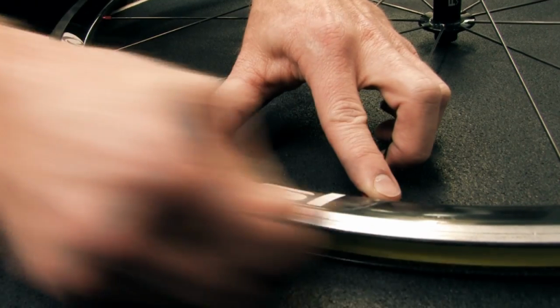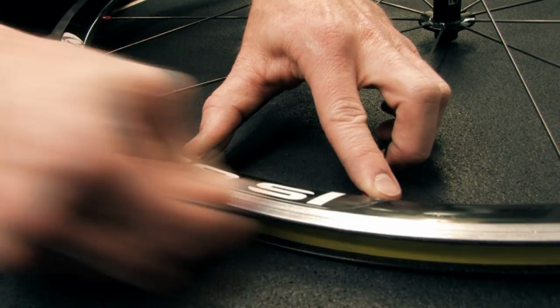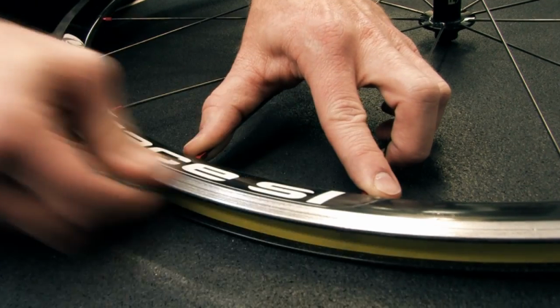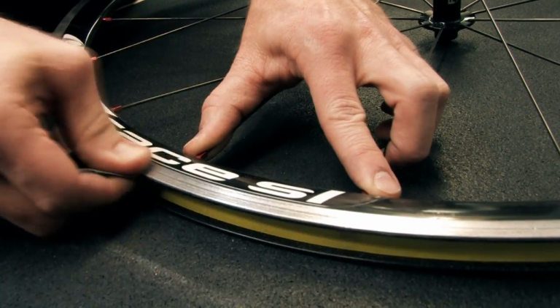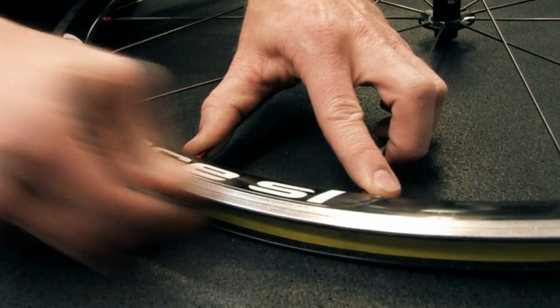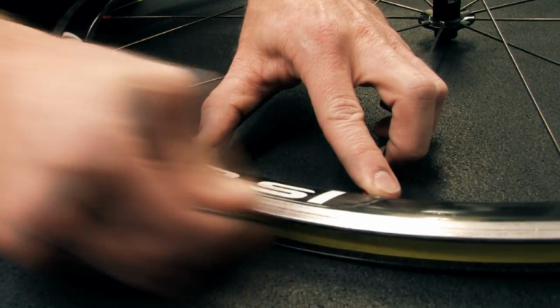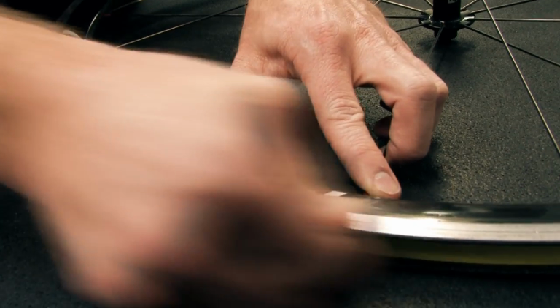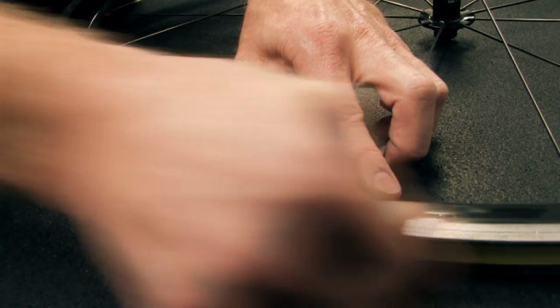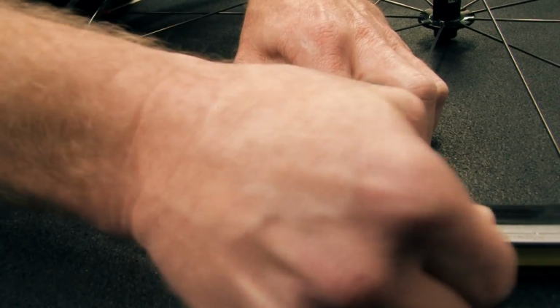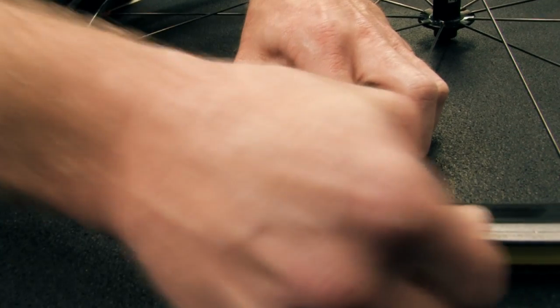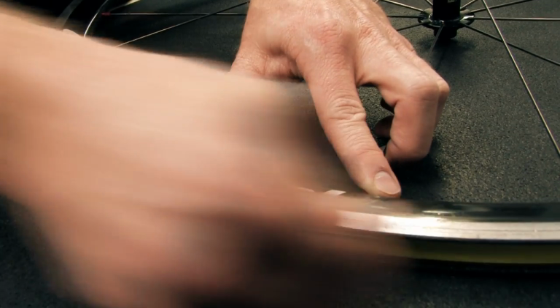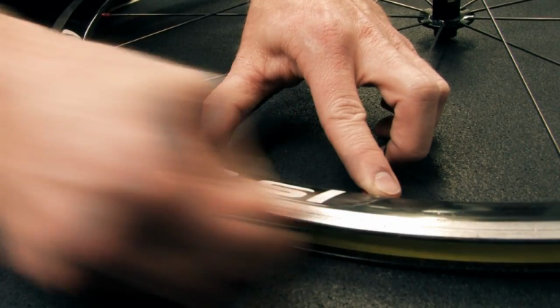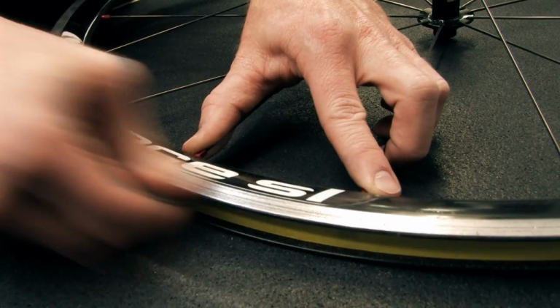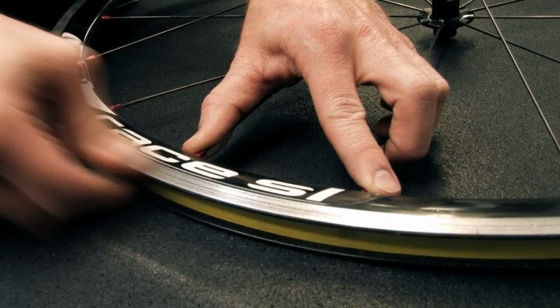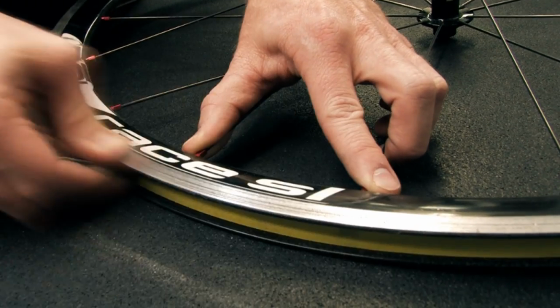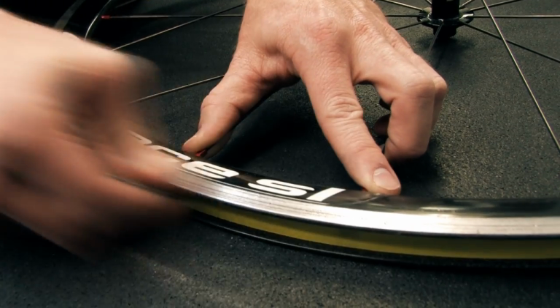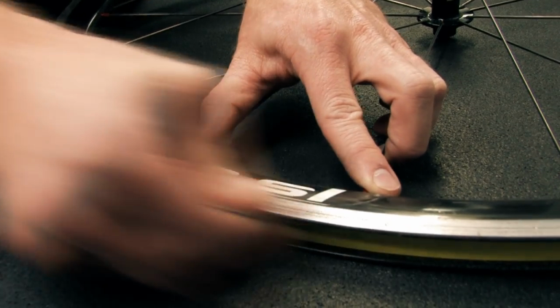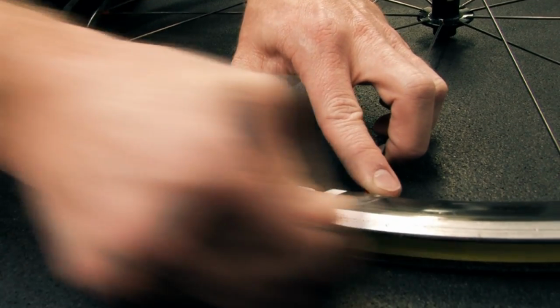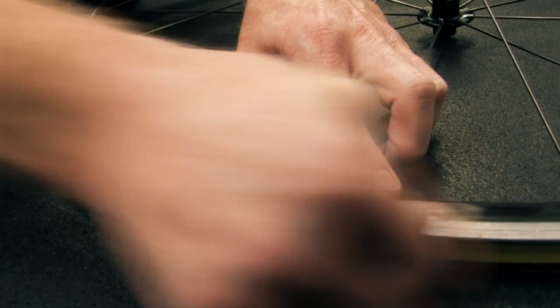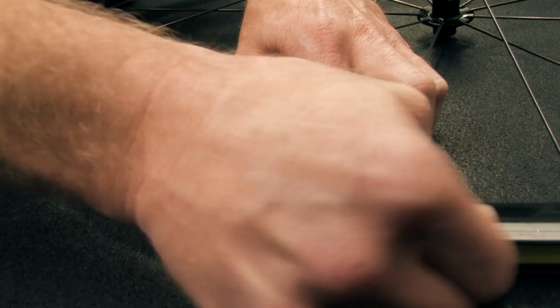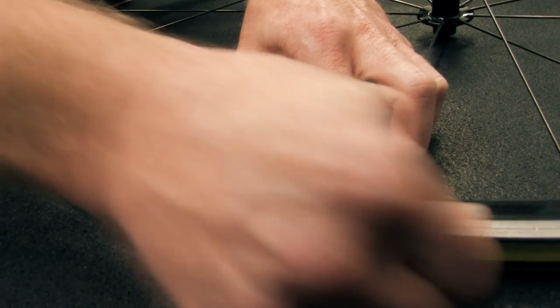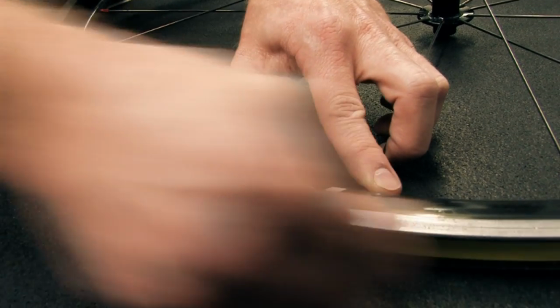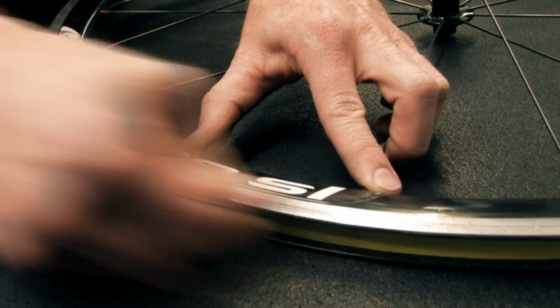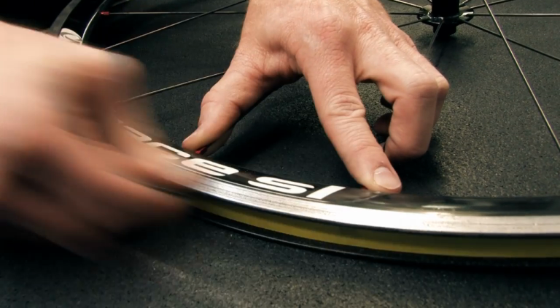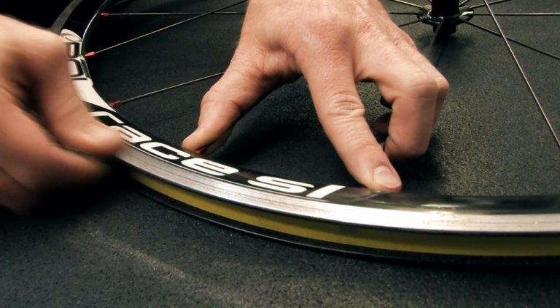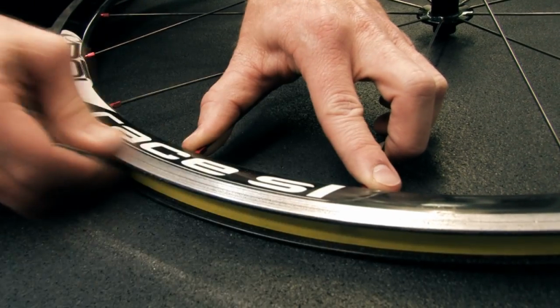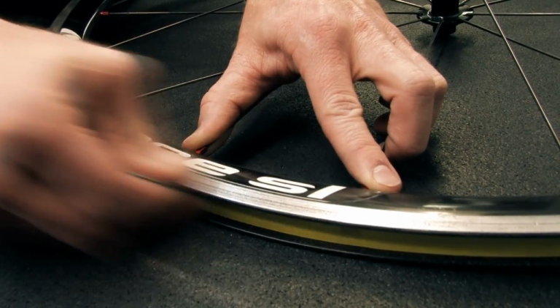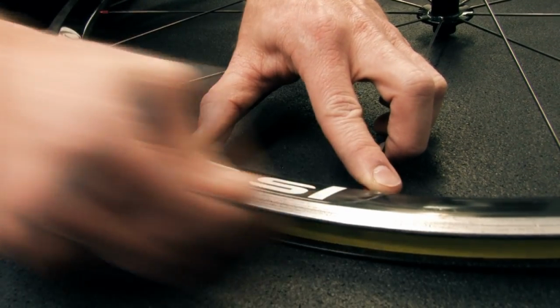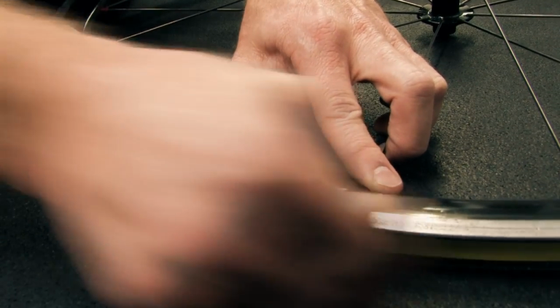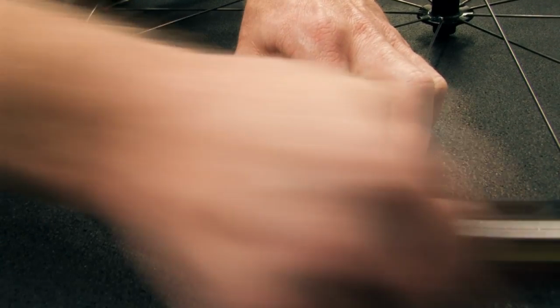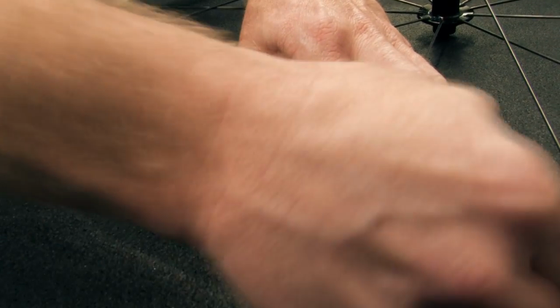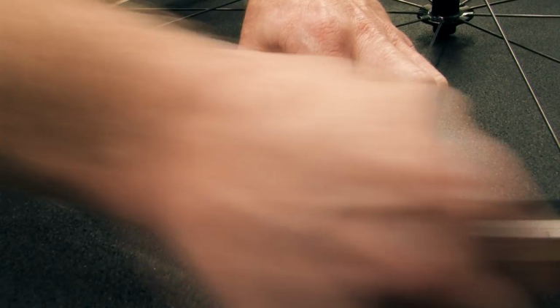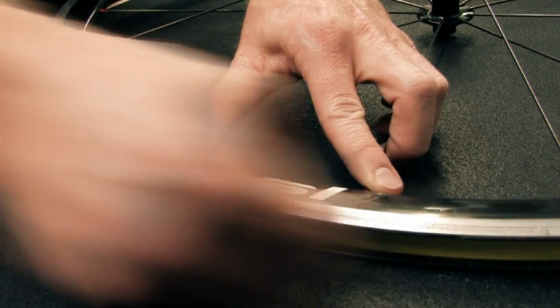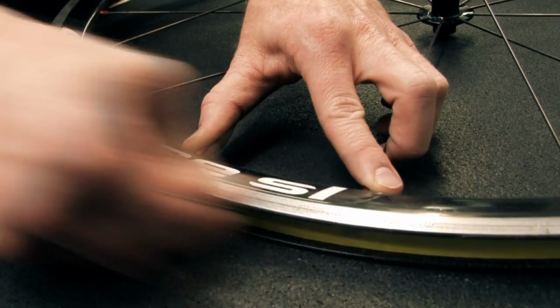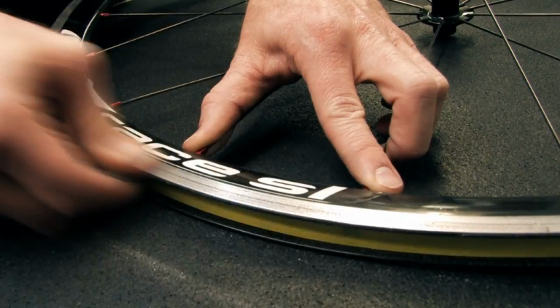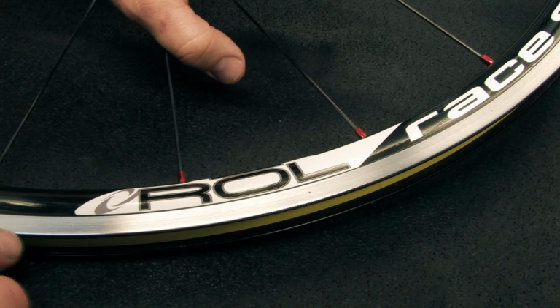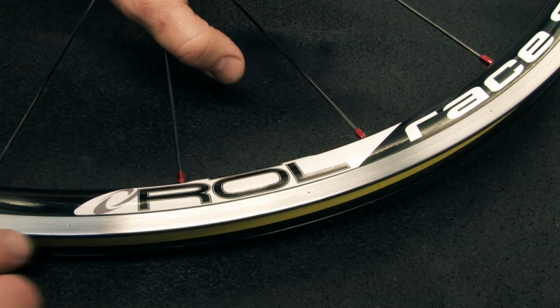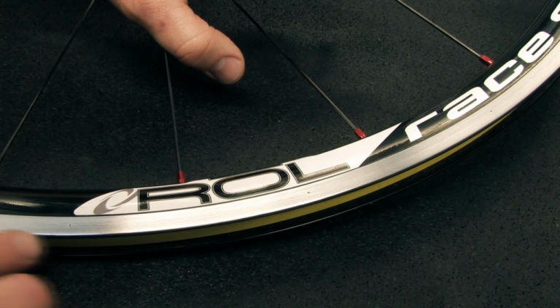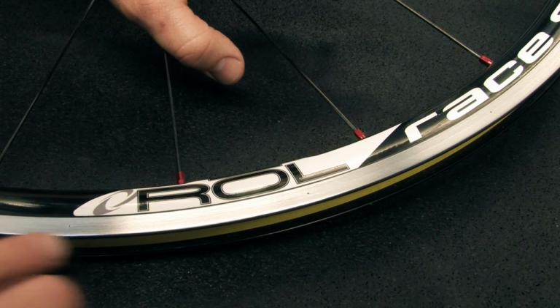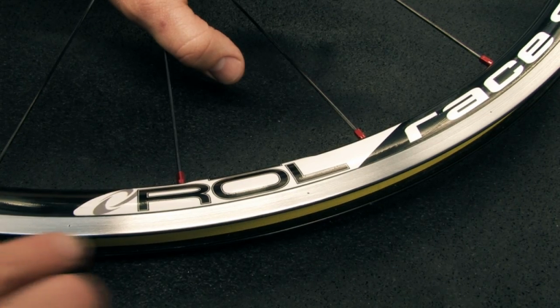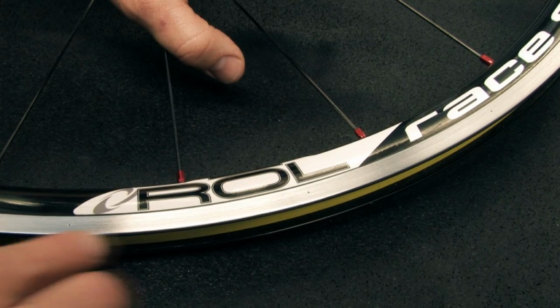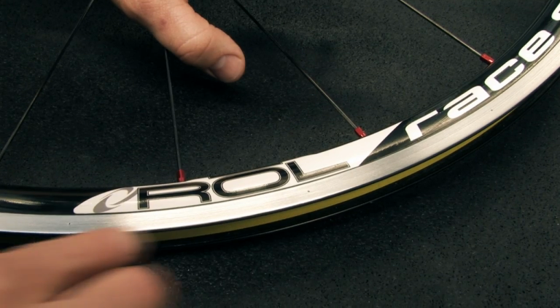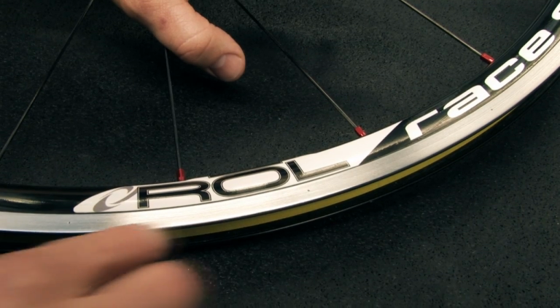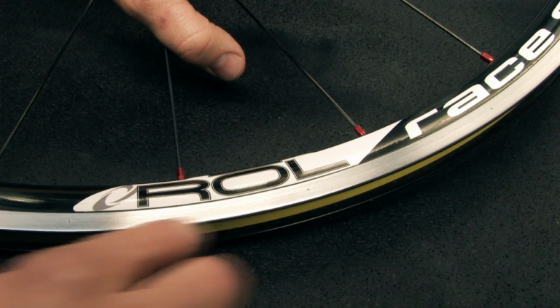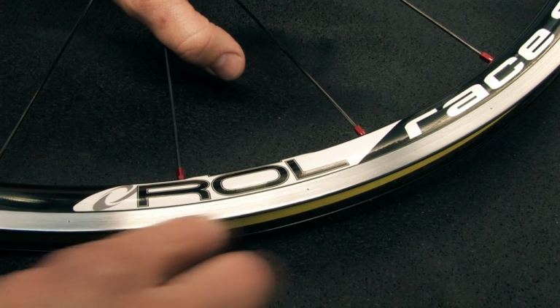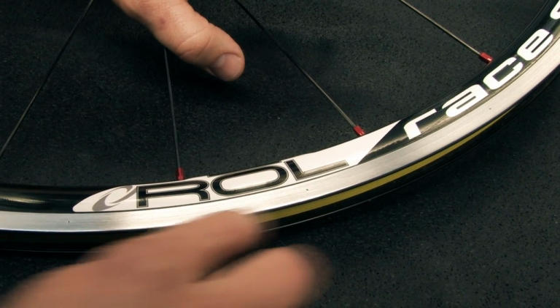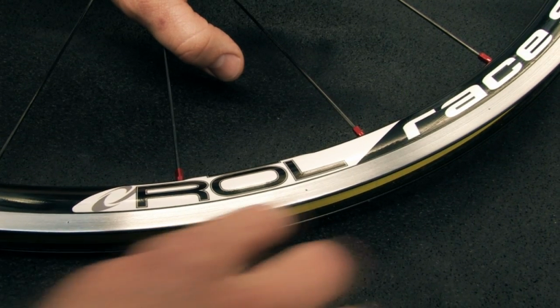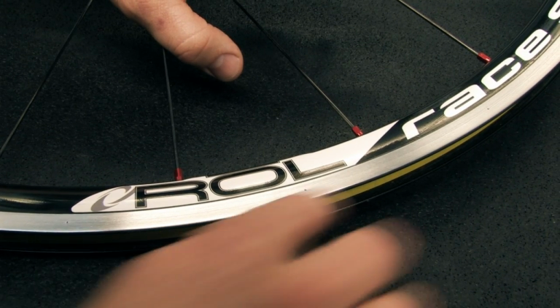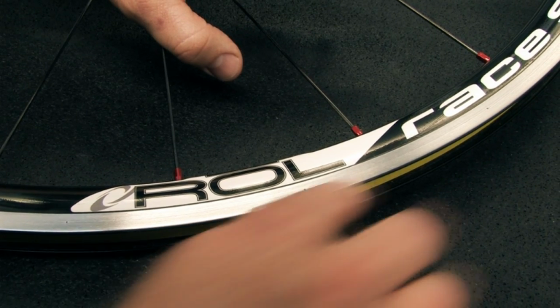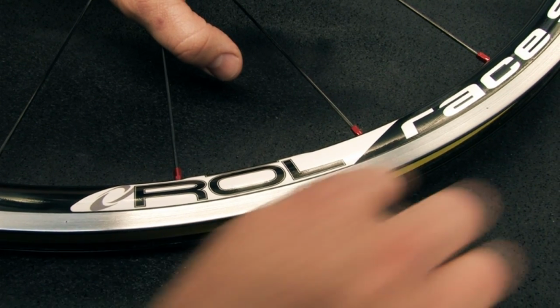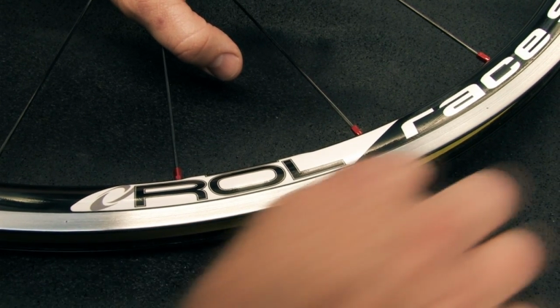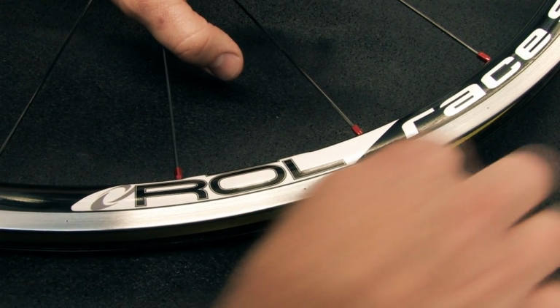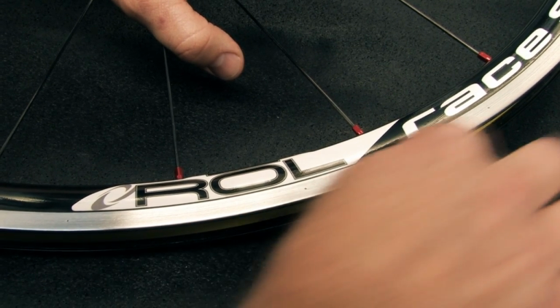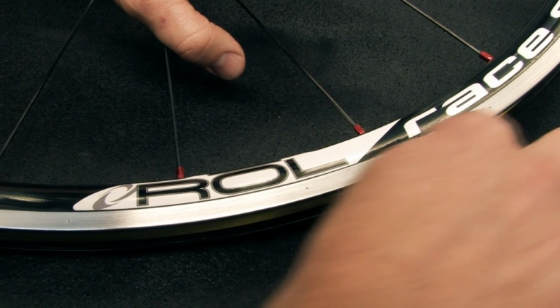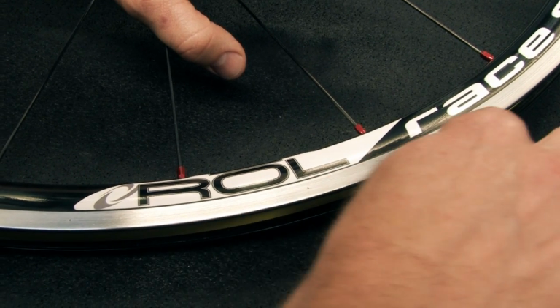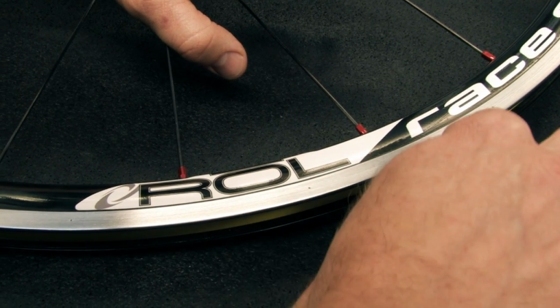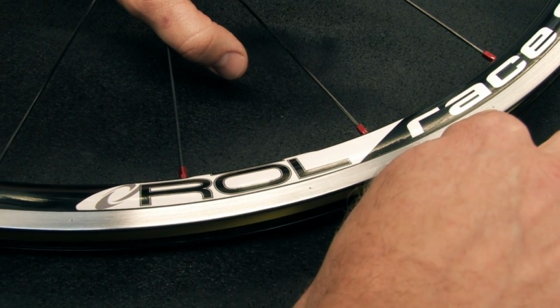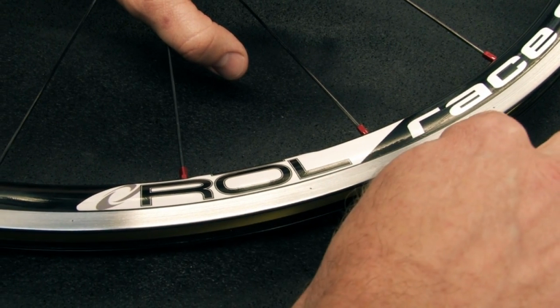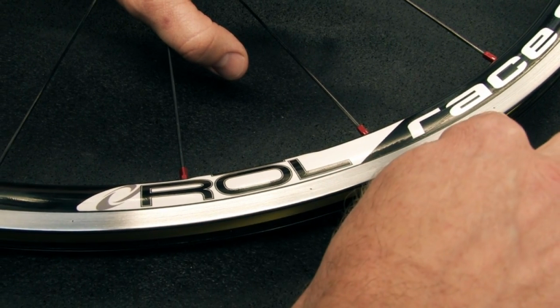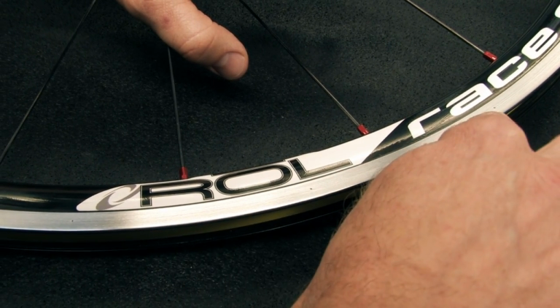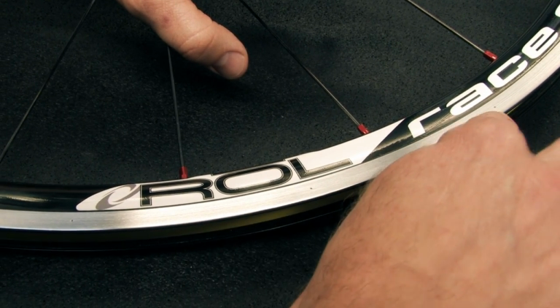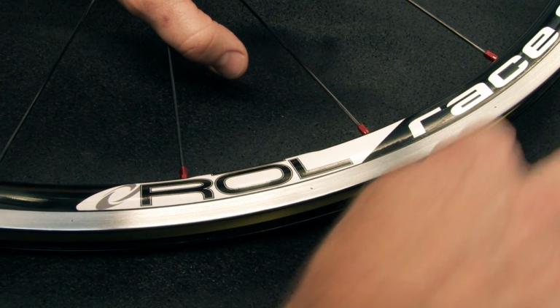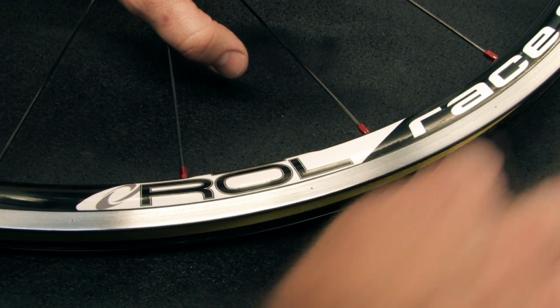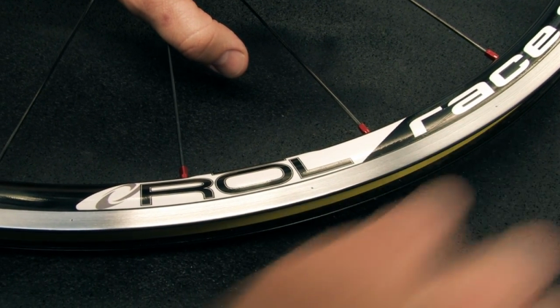Complete this process on both sides of both wheels and notice a nice even tone of aluminum on the brake surface of the rim sidewall.